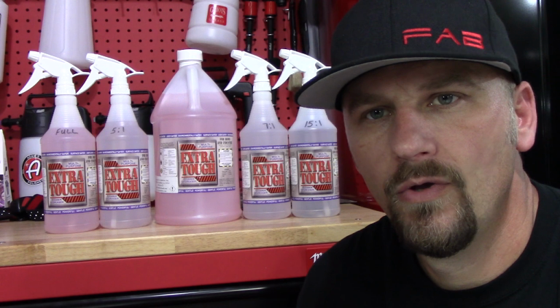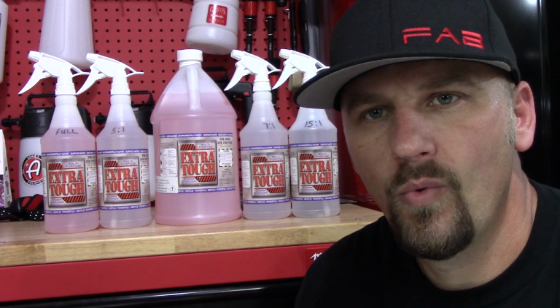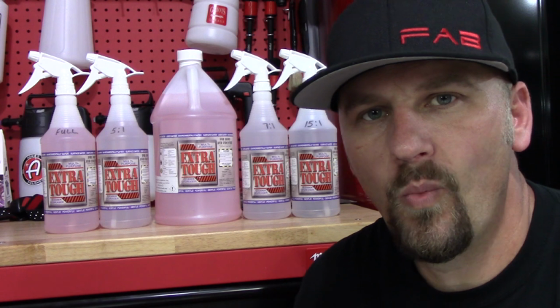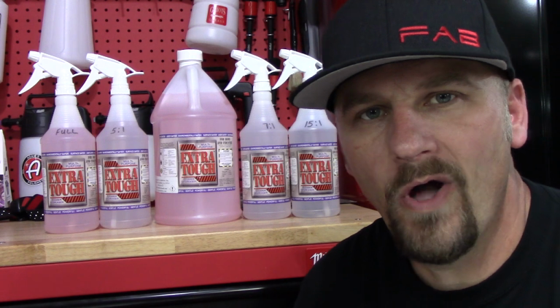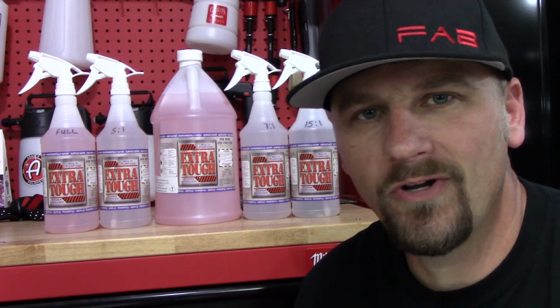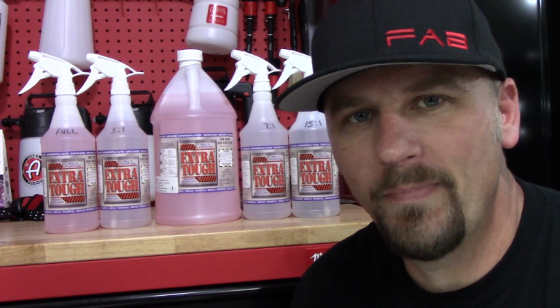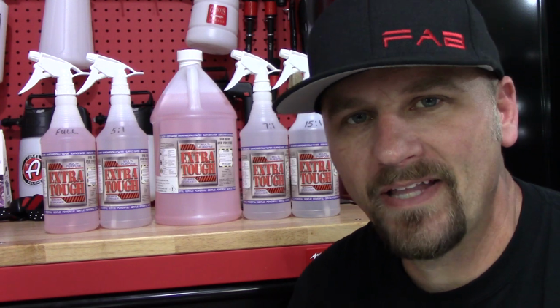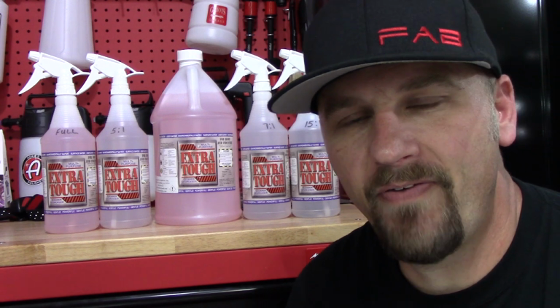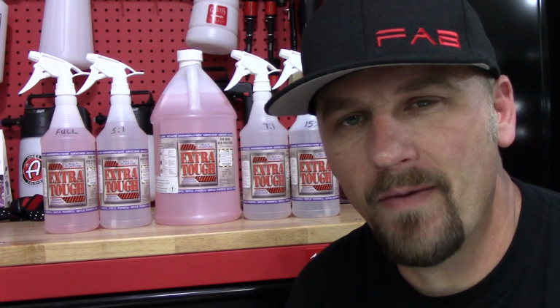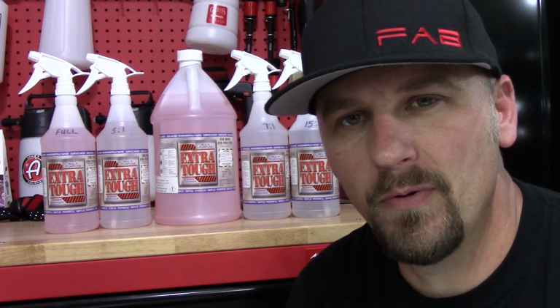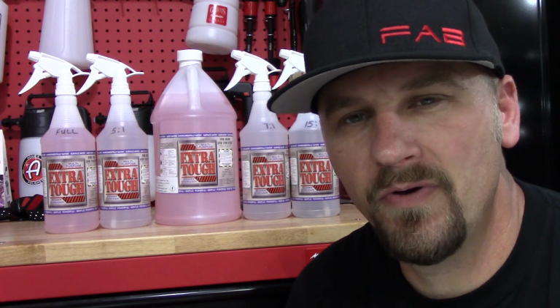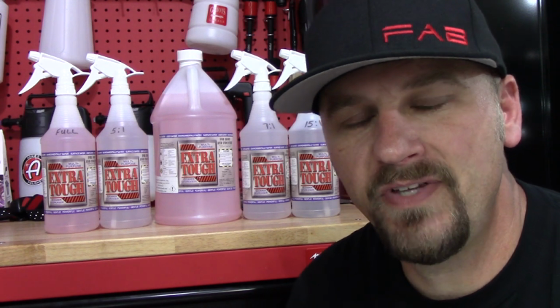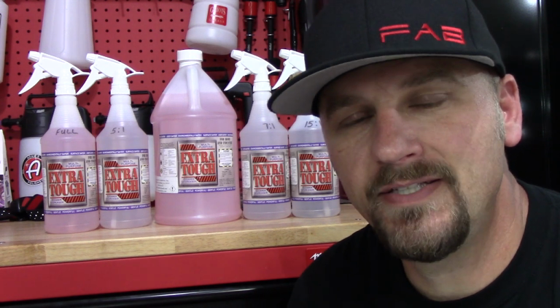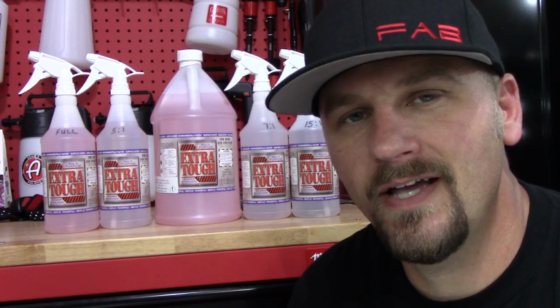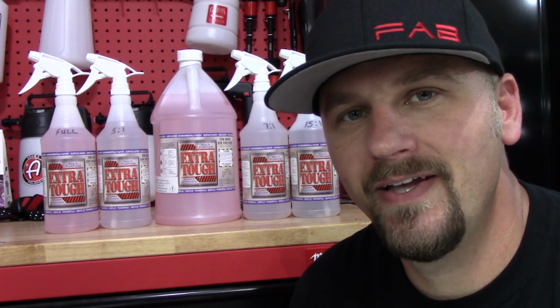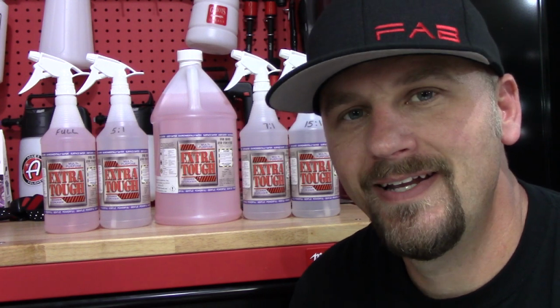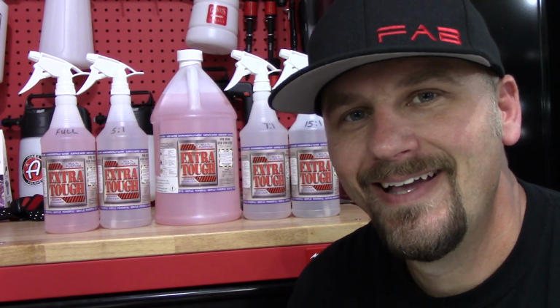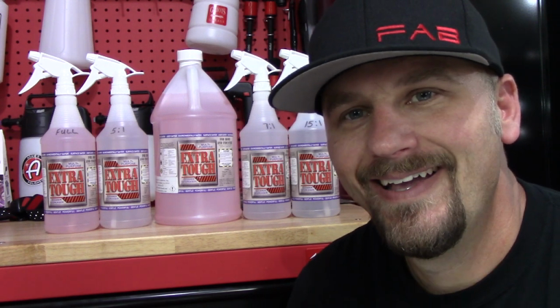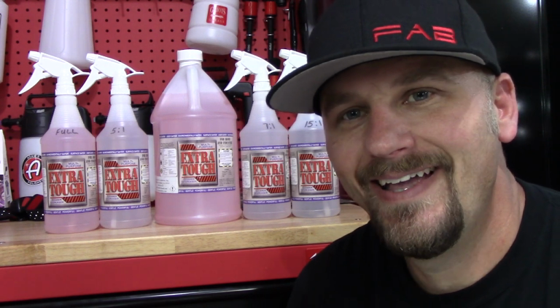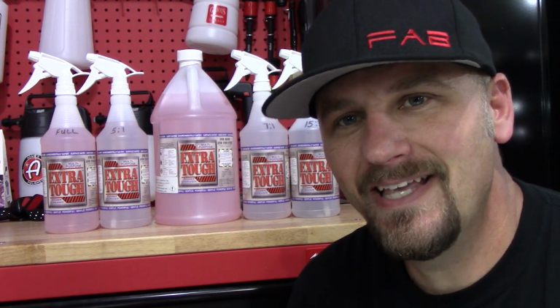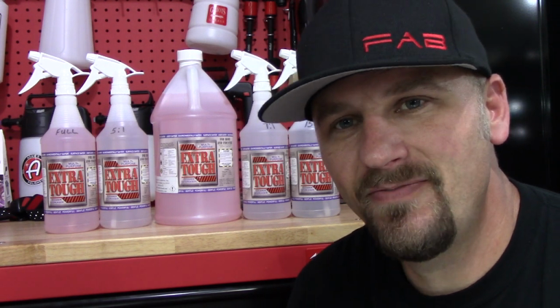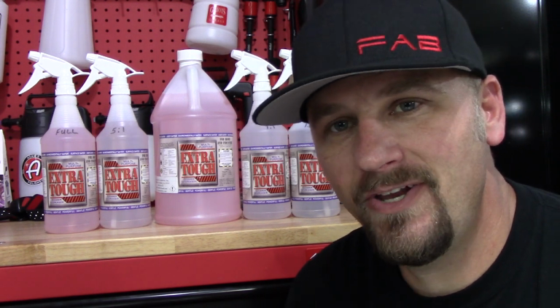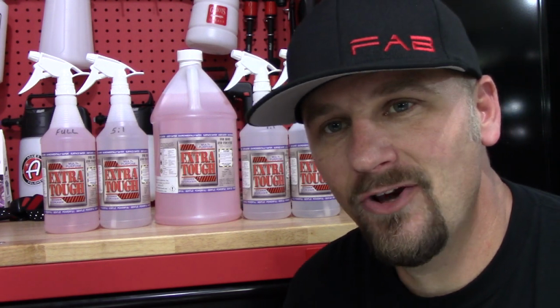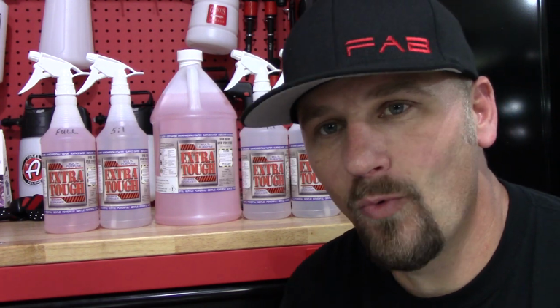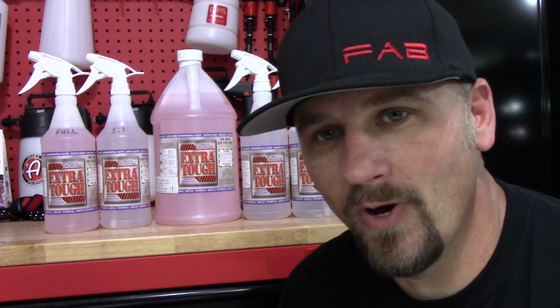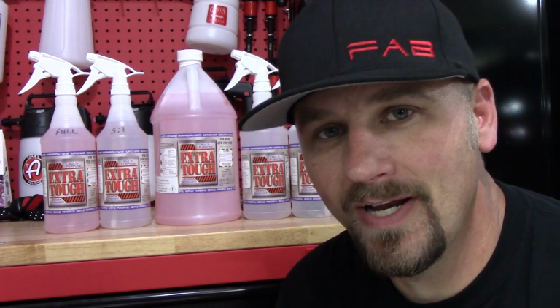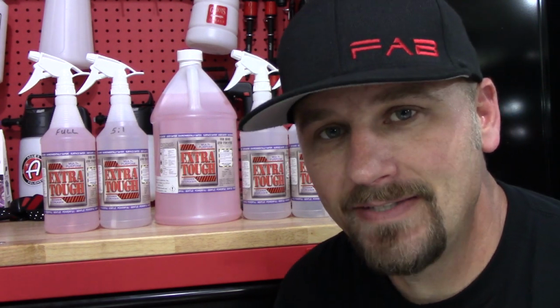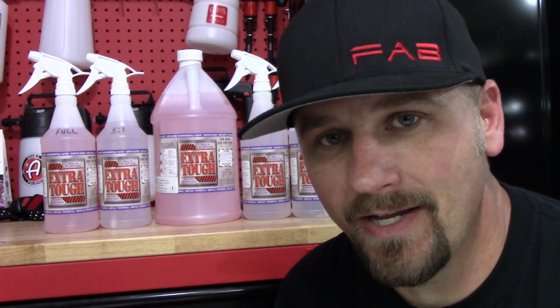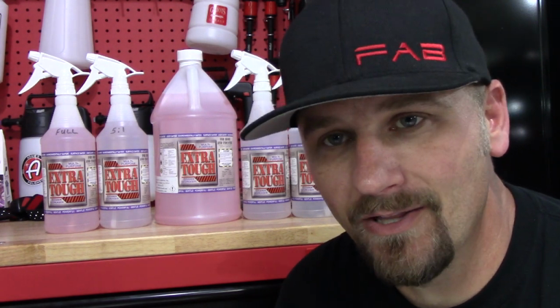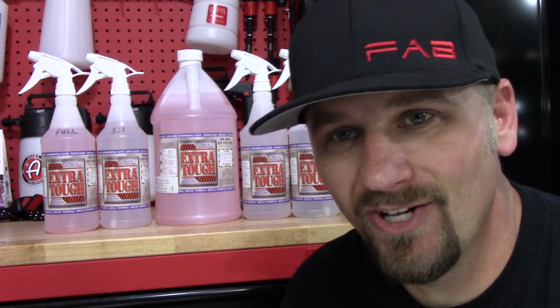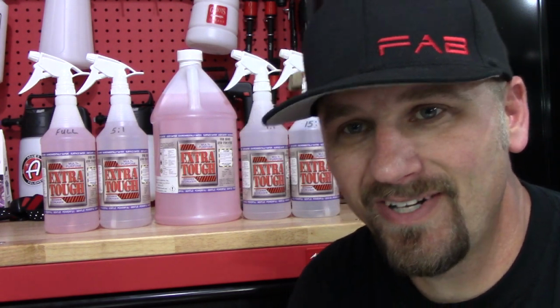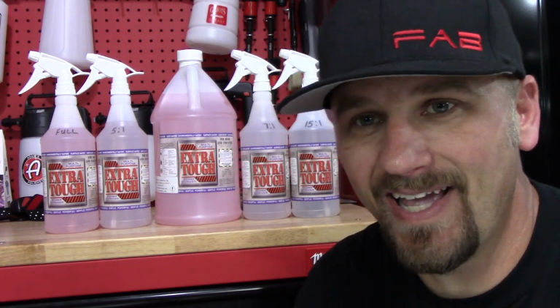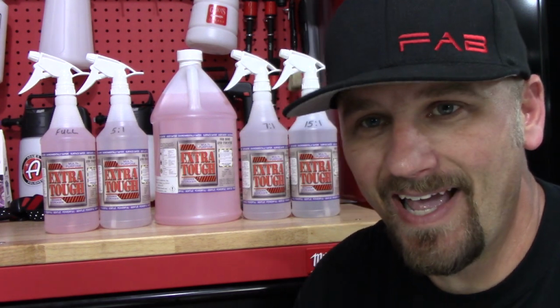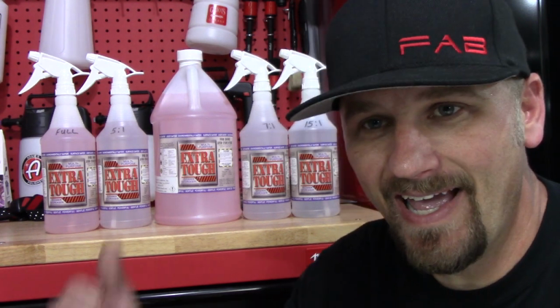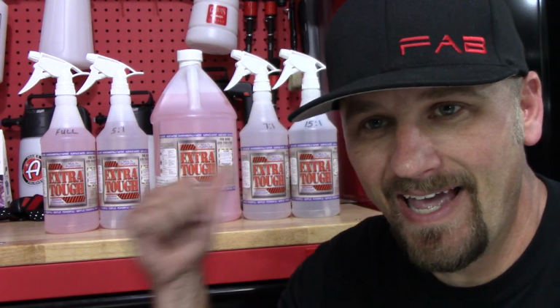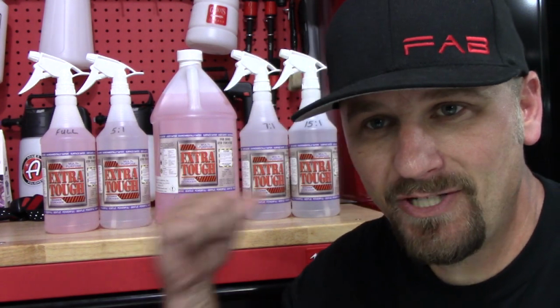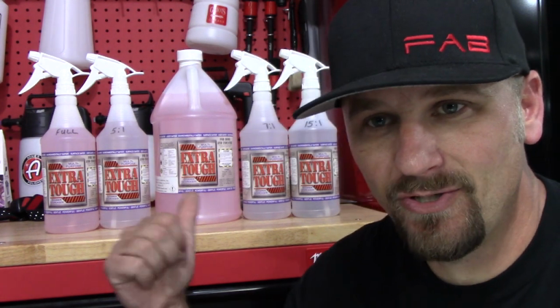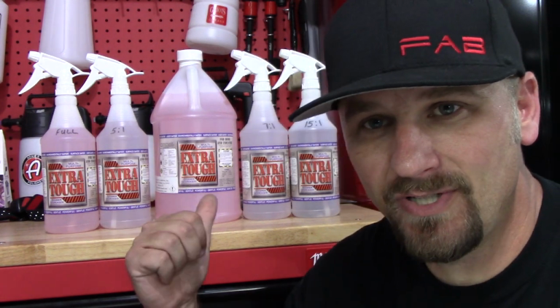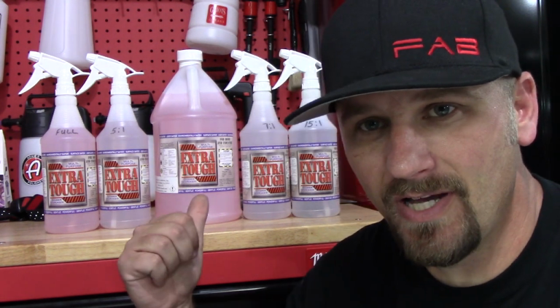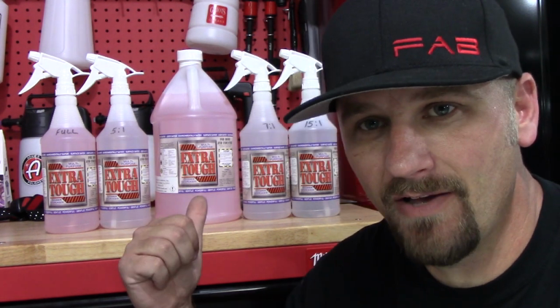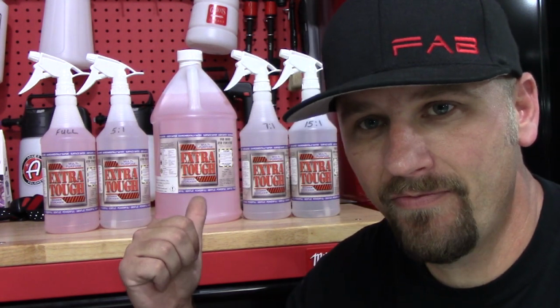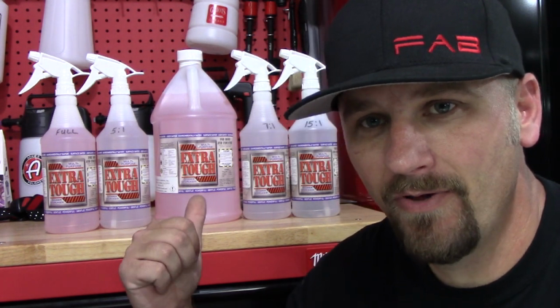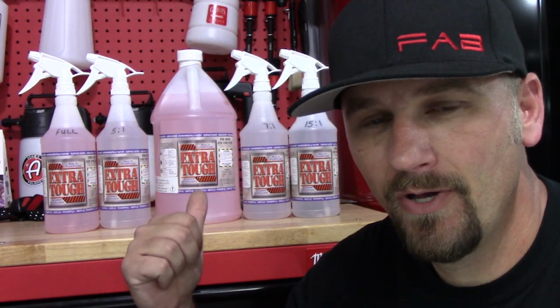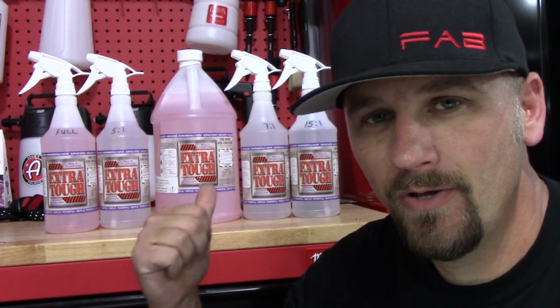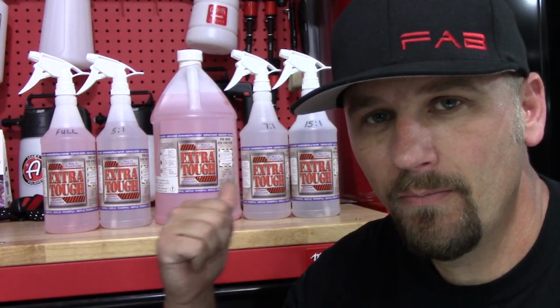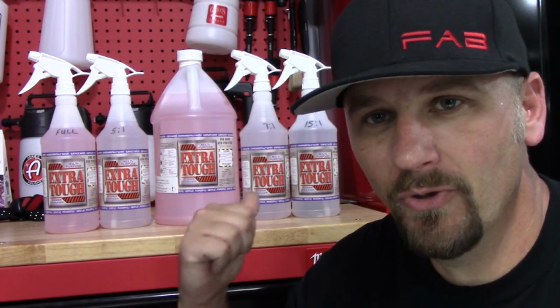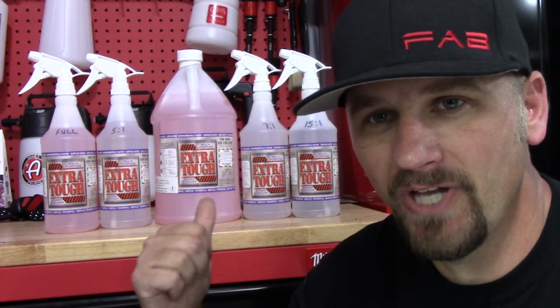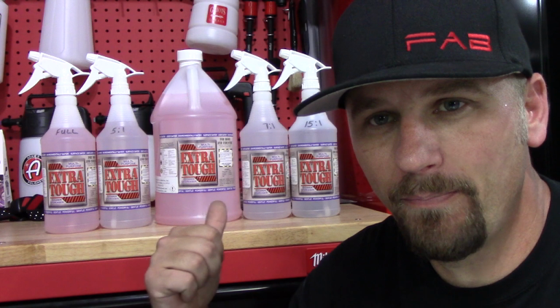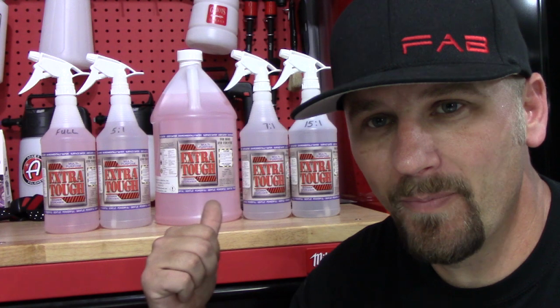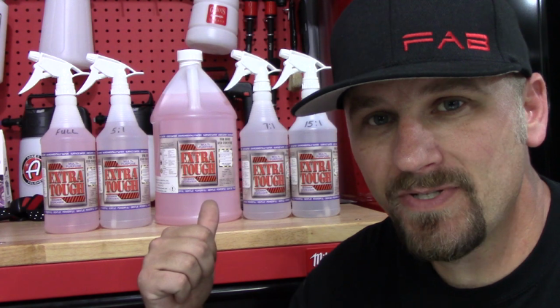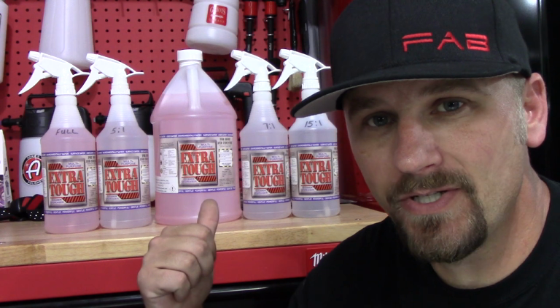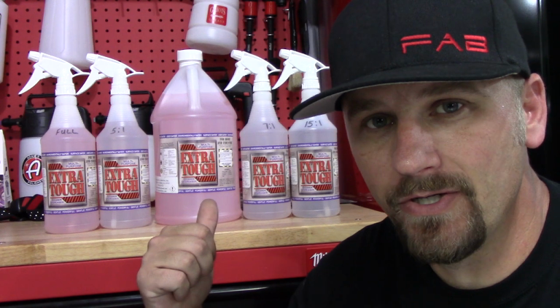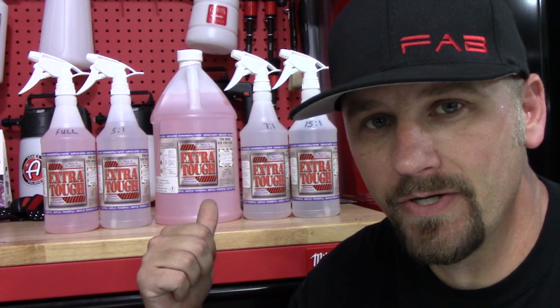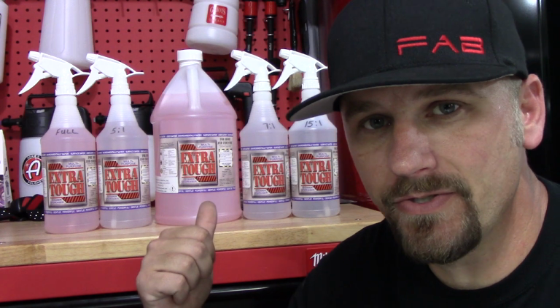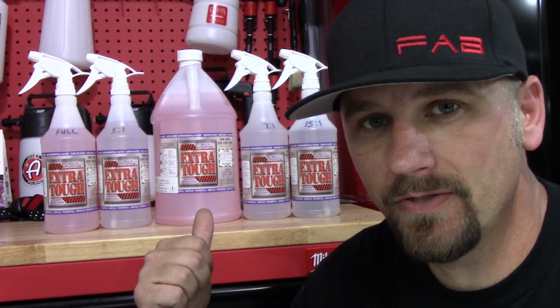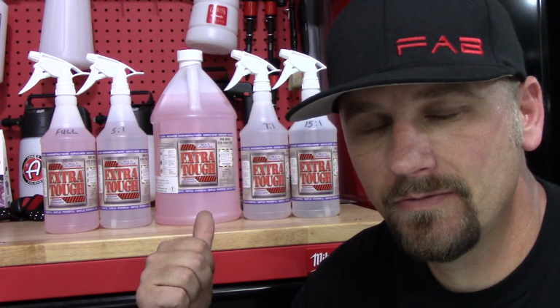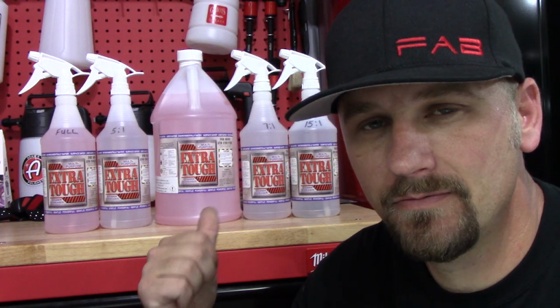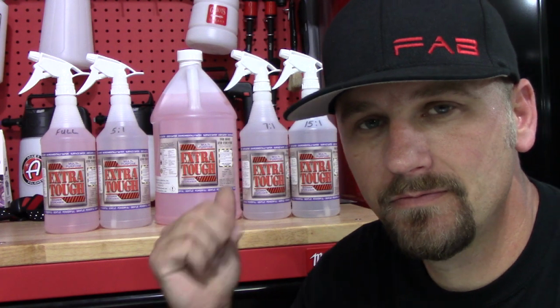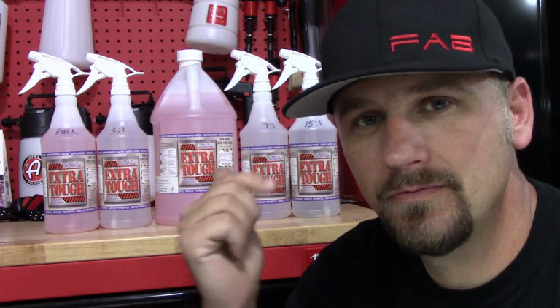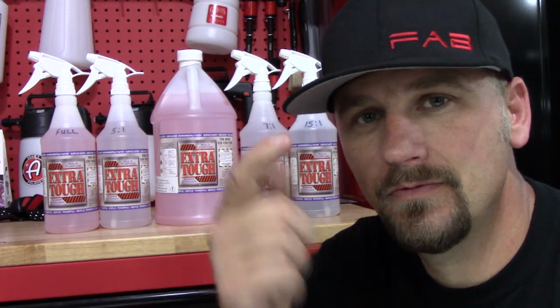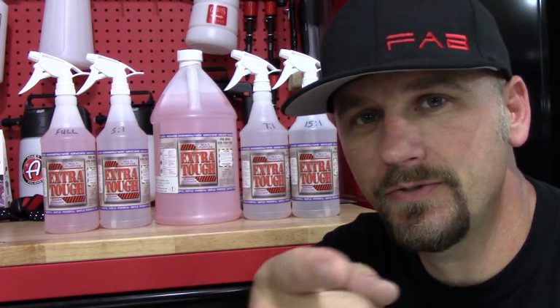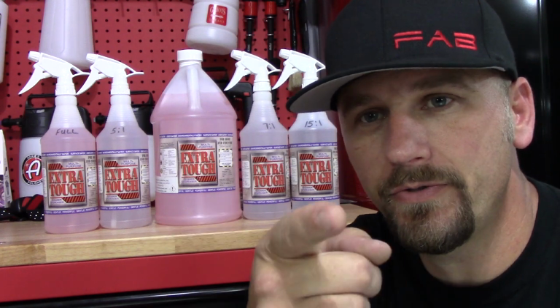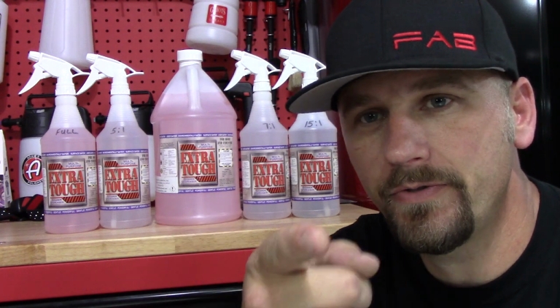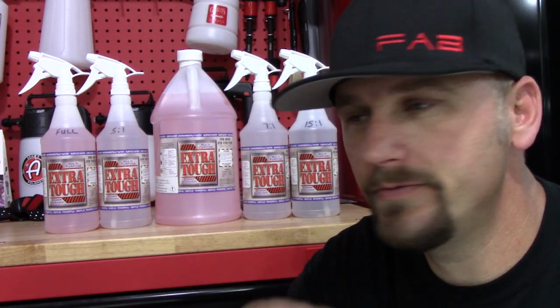Welcome back to Fabulous with Detailing. In this video, we're going to take a look at Extra Tough multi-purpose degreaser. Let's do it.